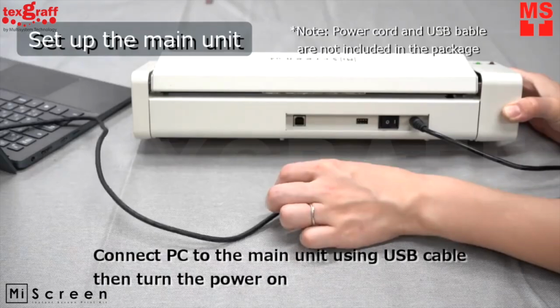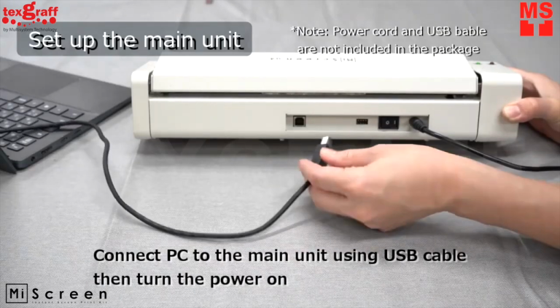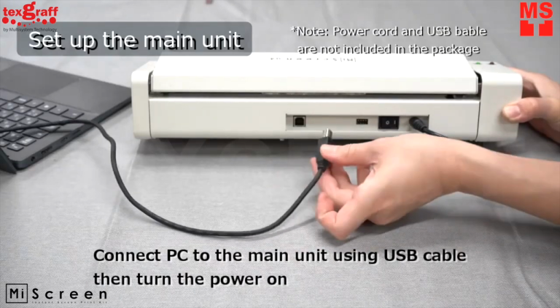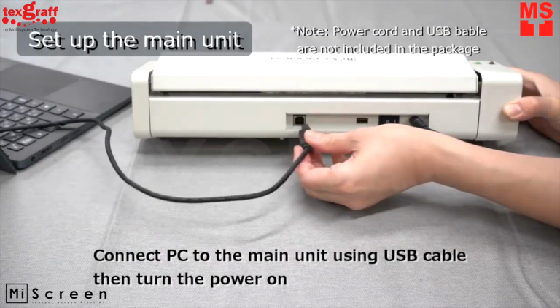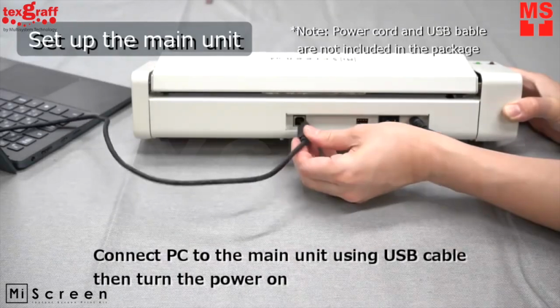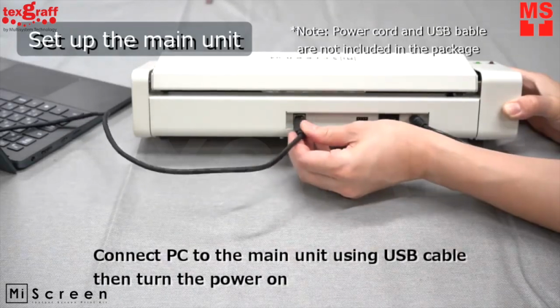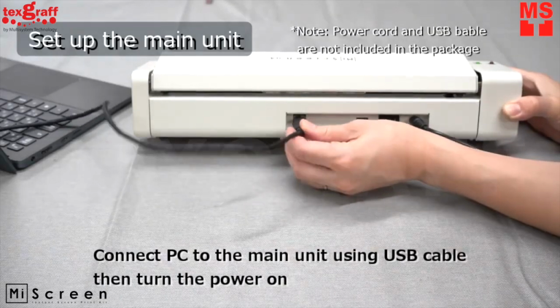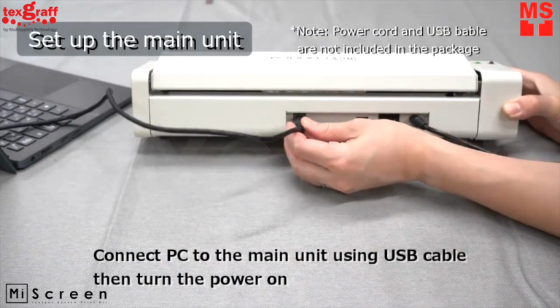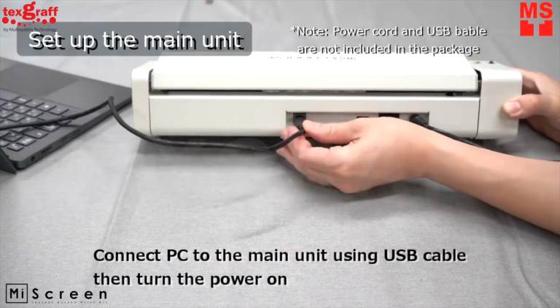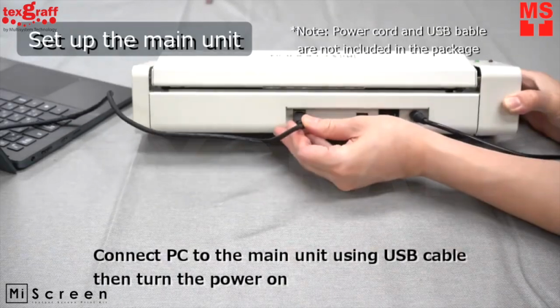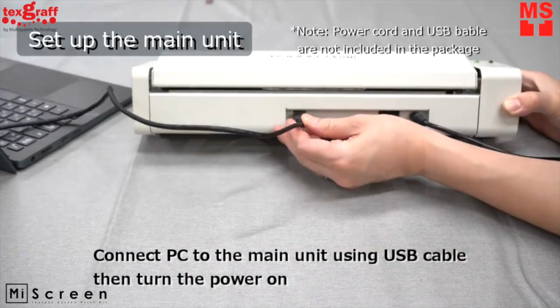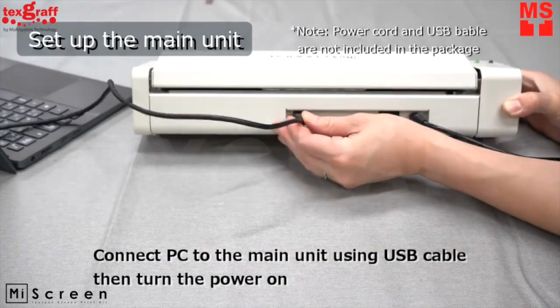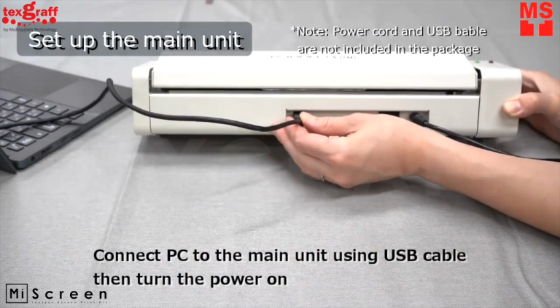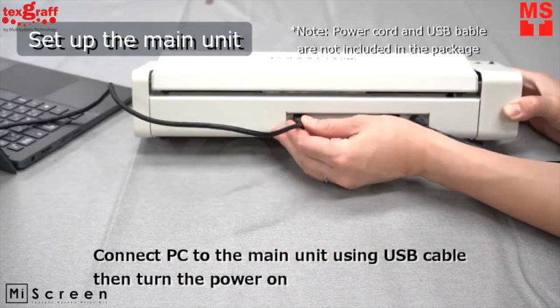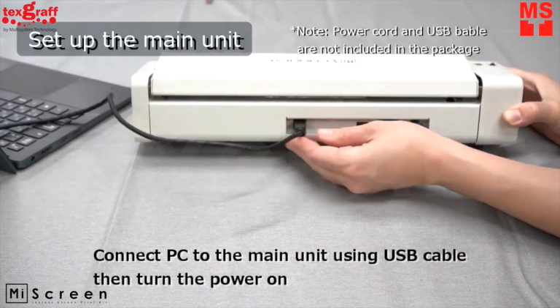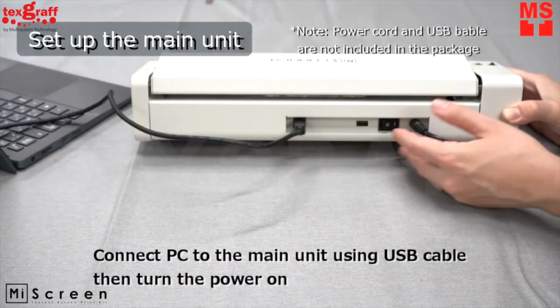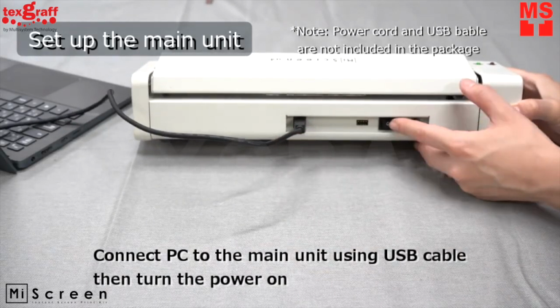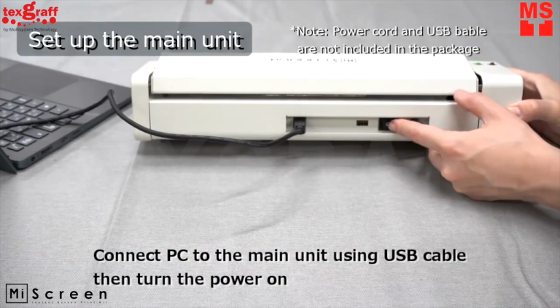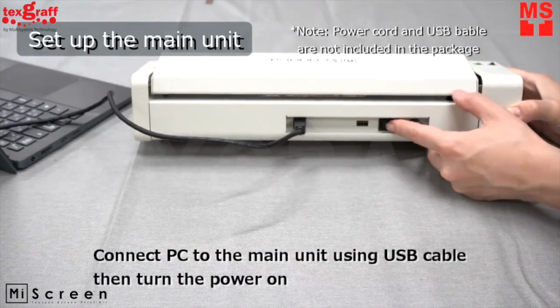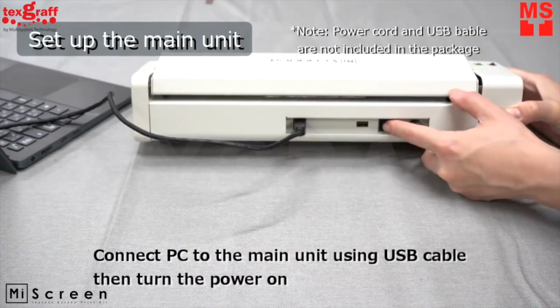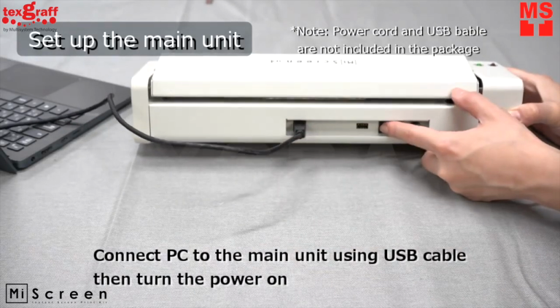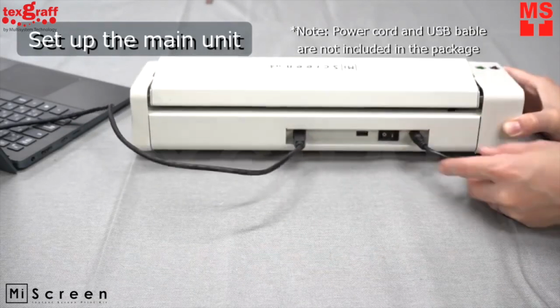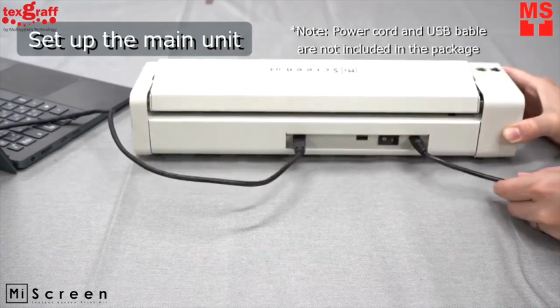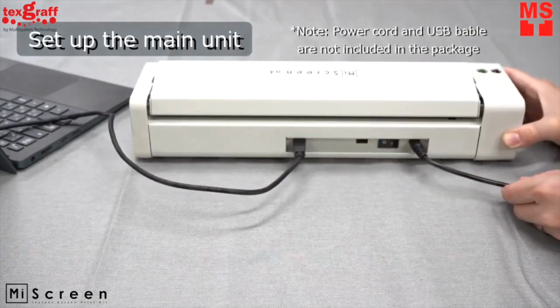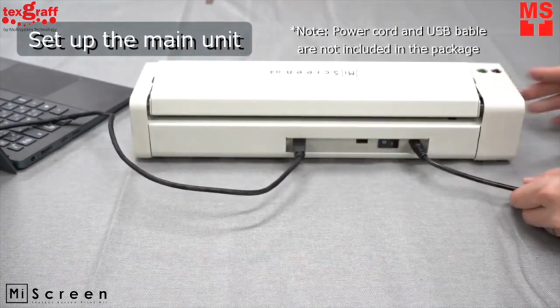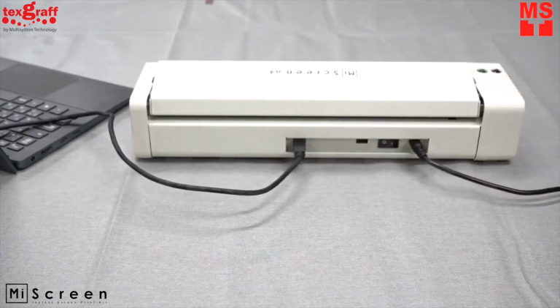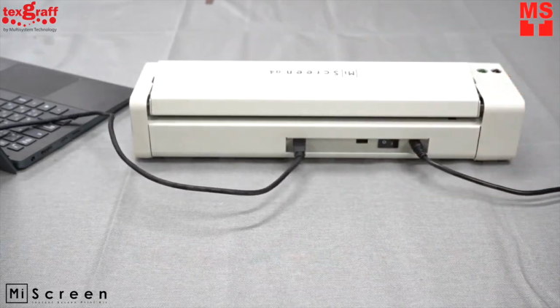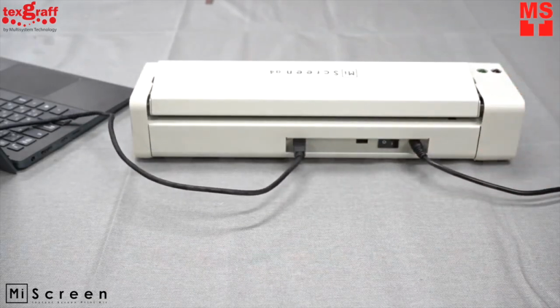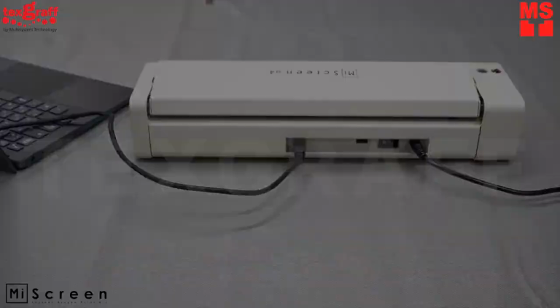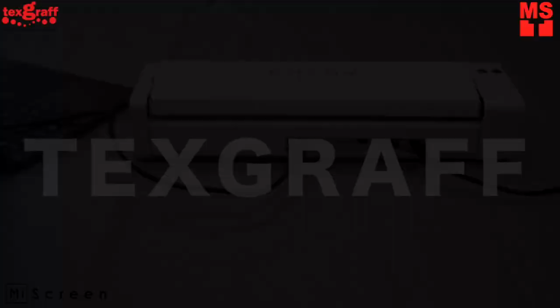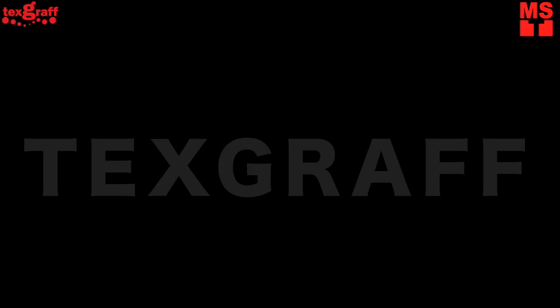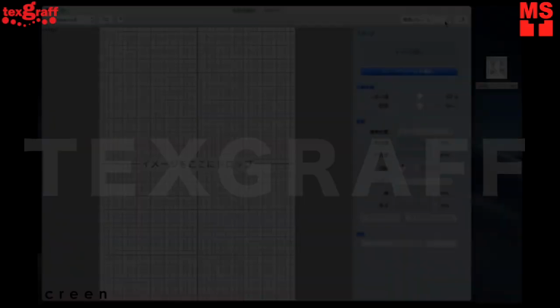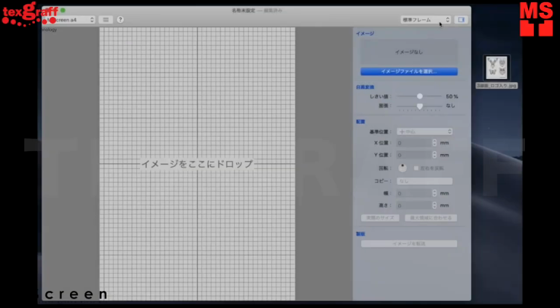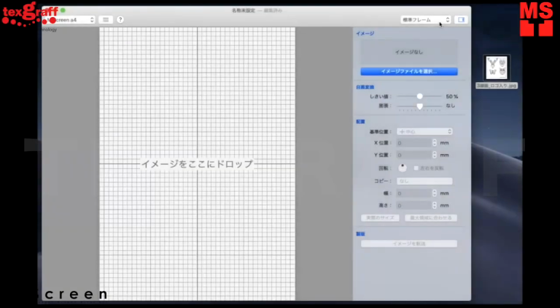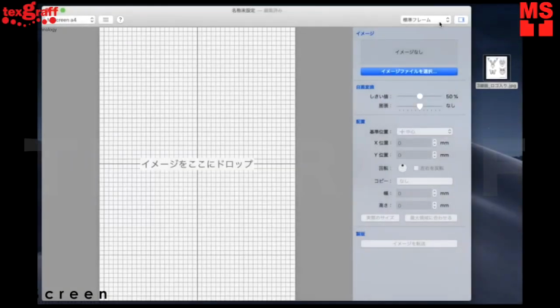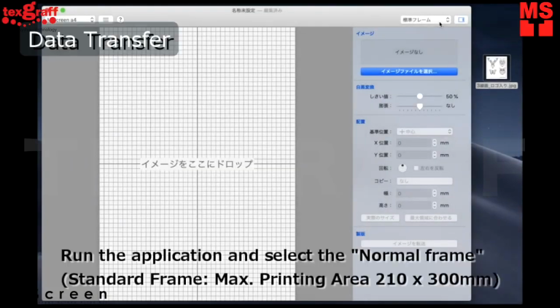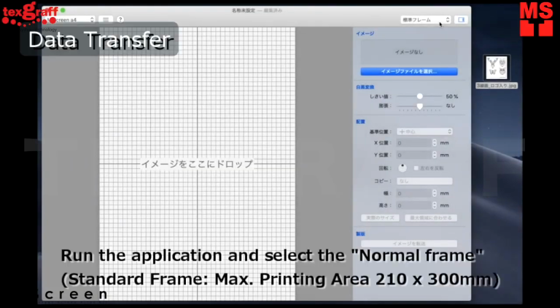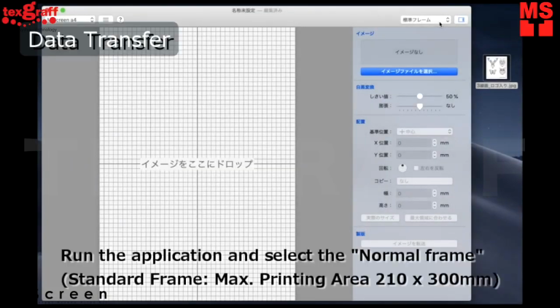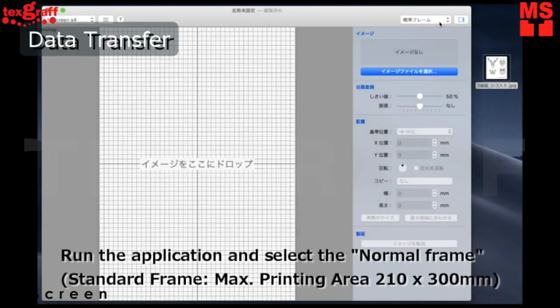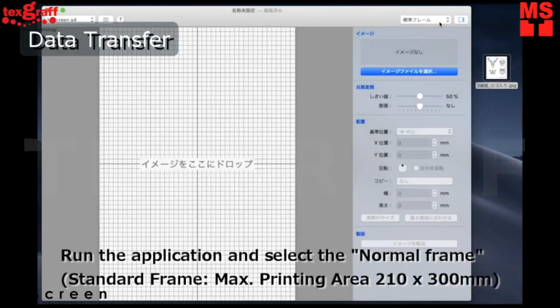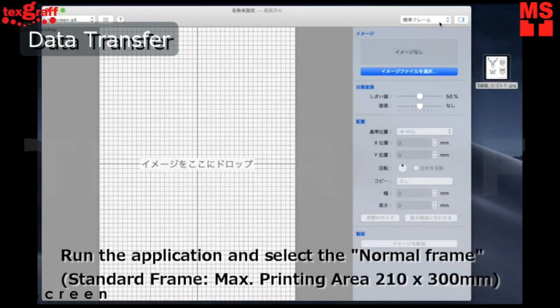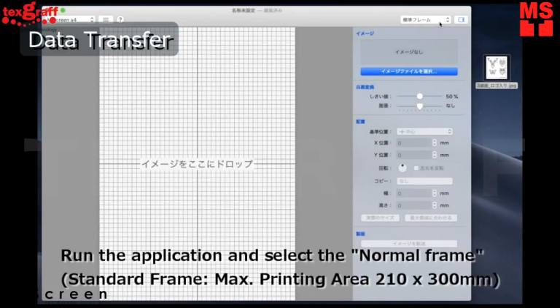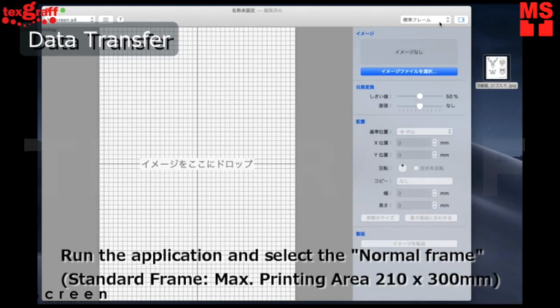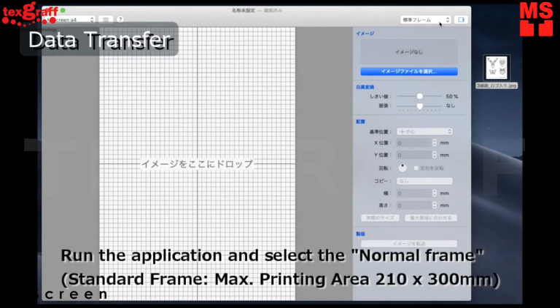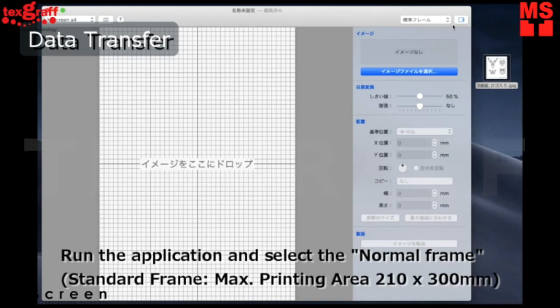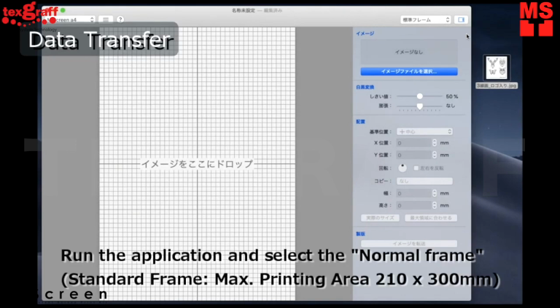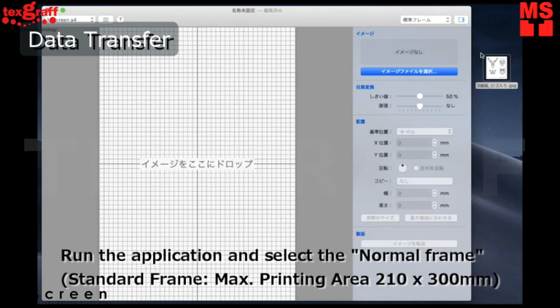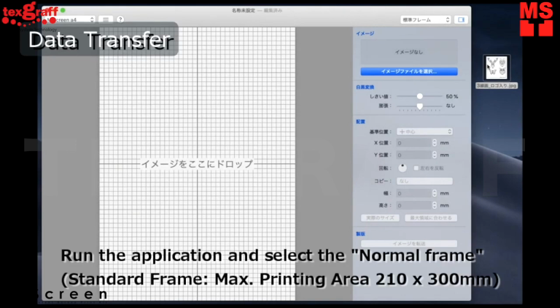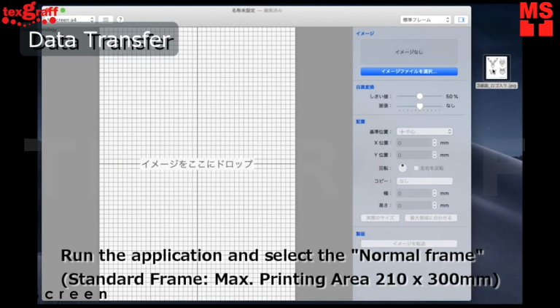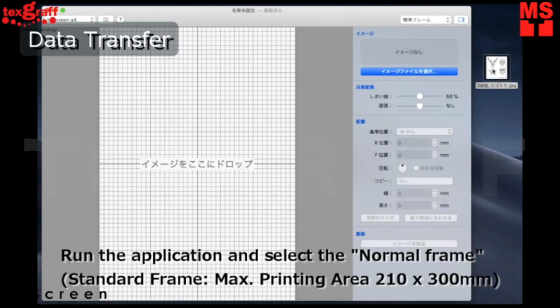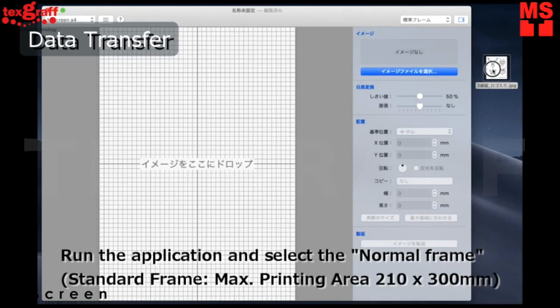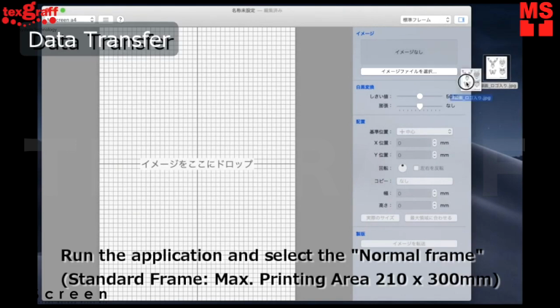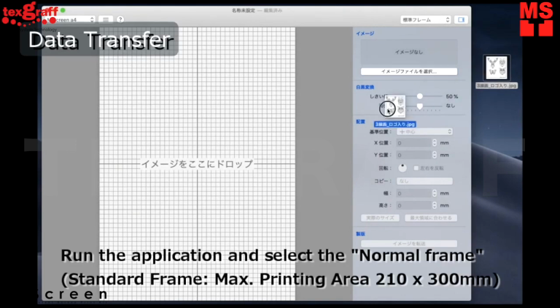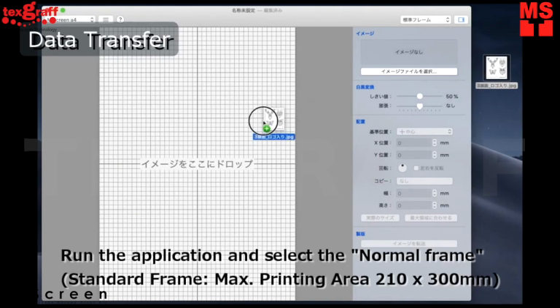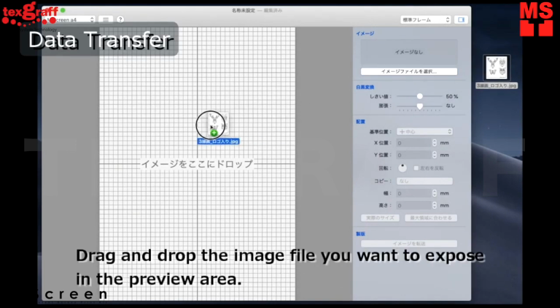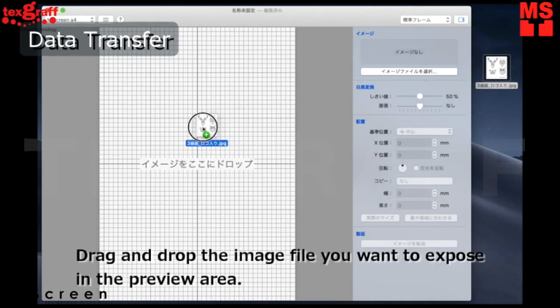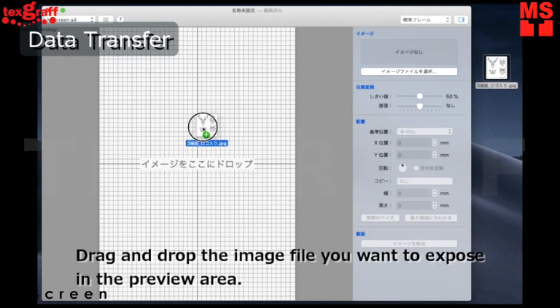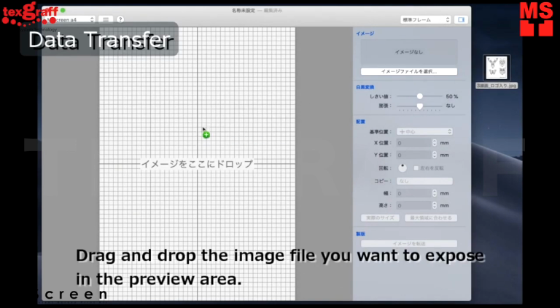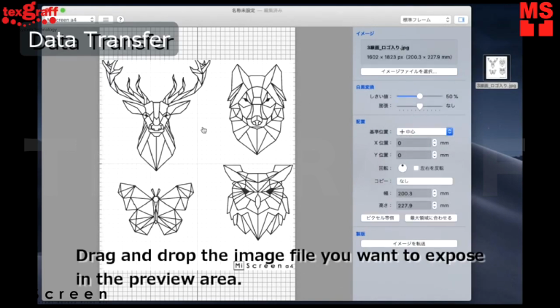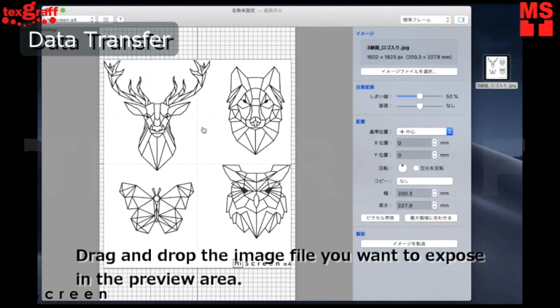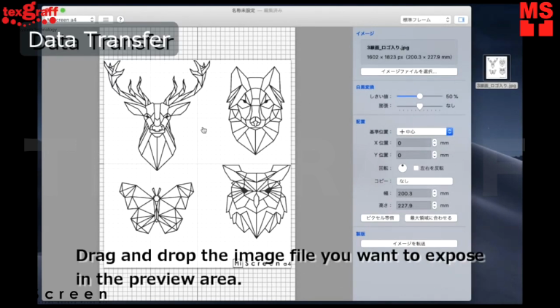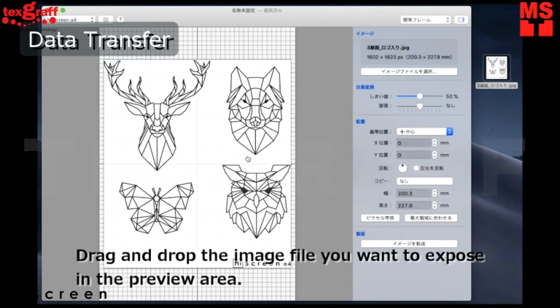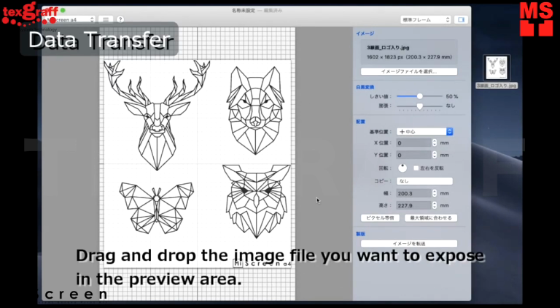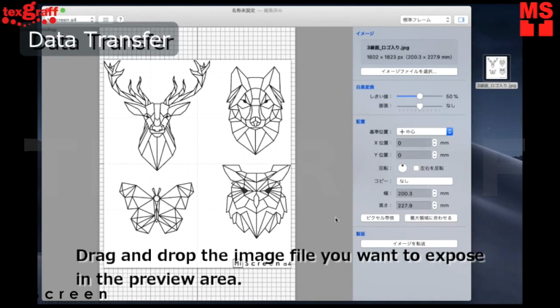Connect the PC to the main unit using a USB cable to turn the power on. Drag and drop your artwork onto the RIP software.